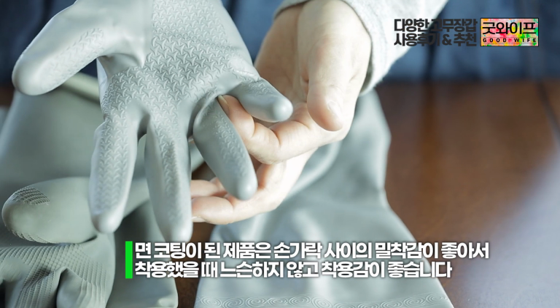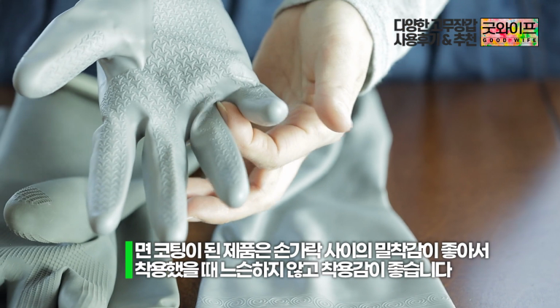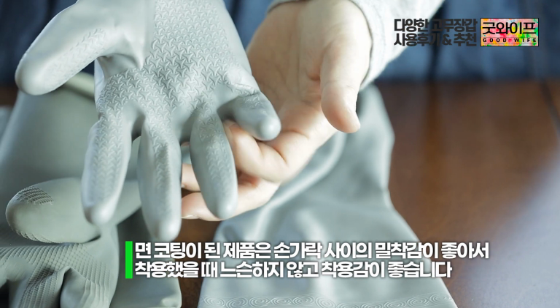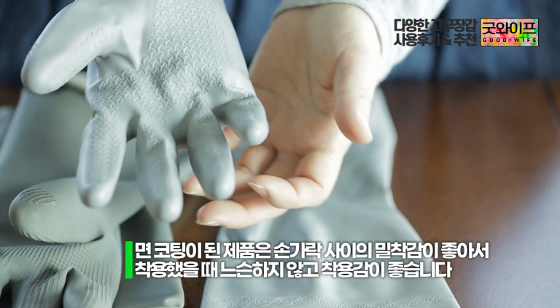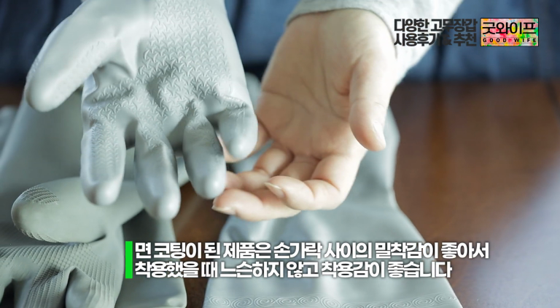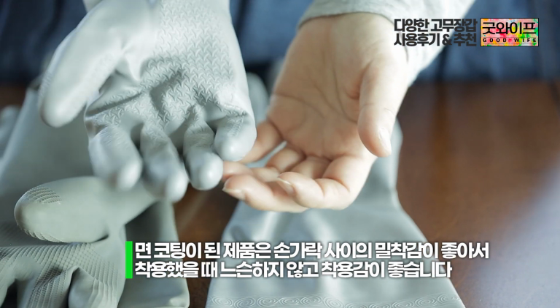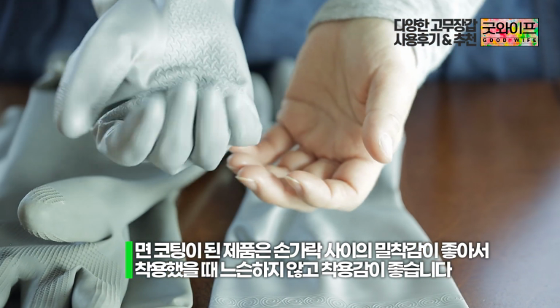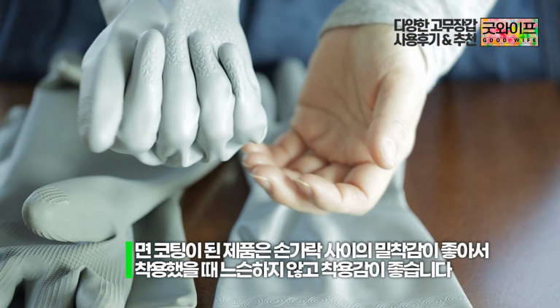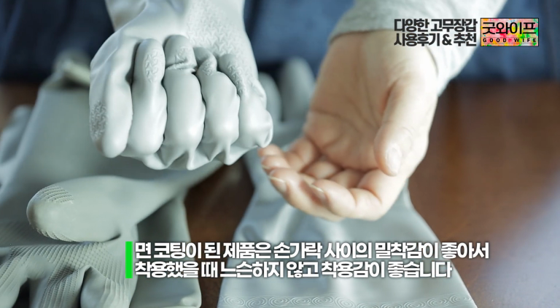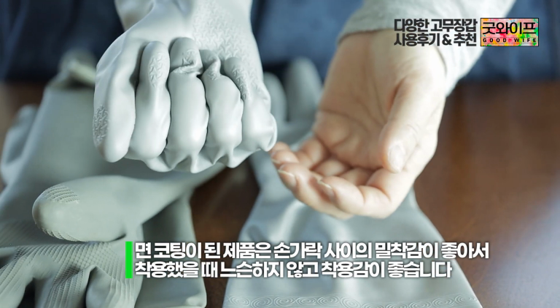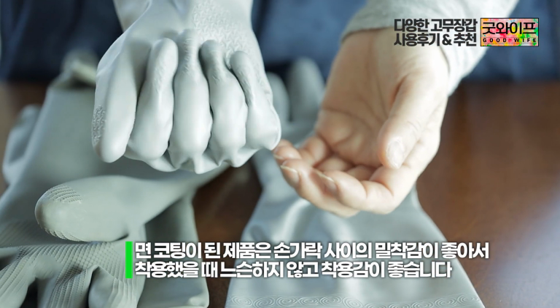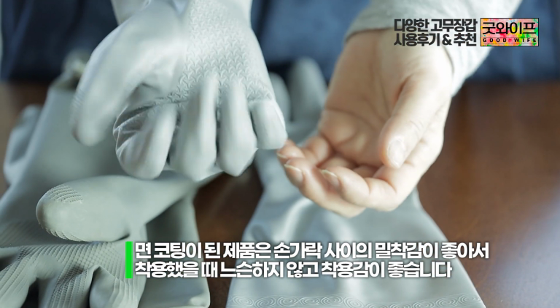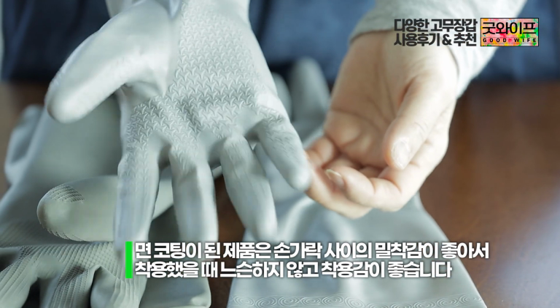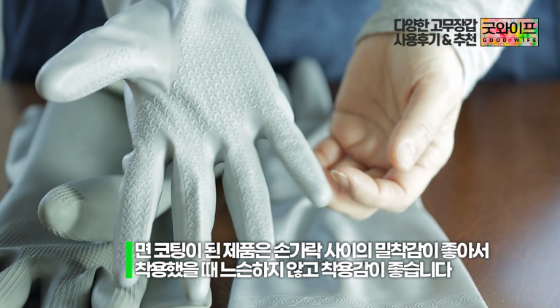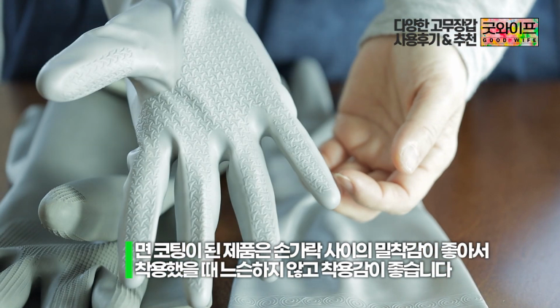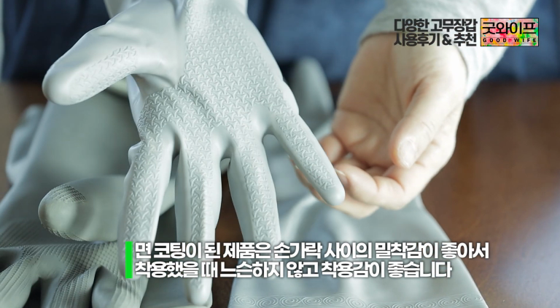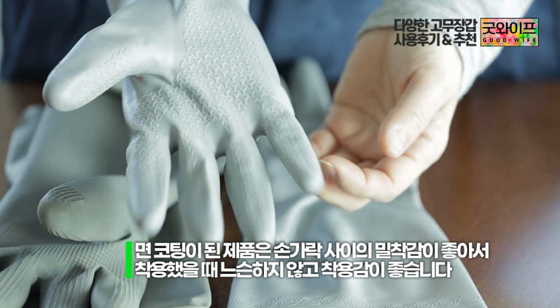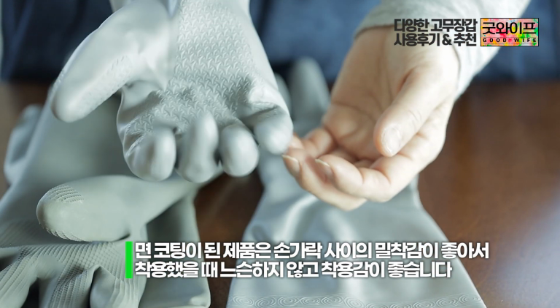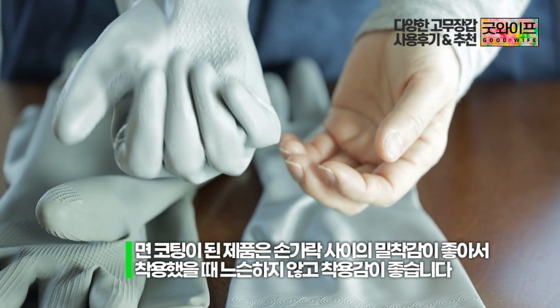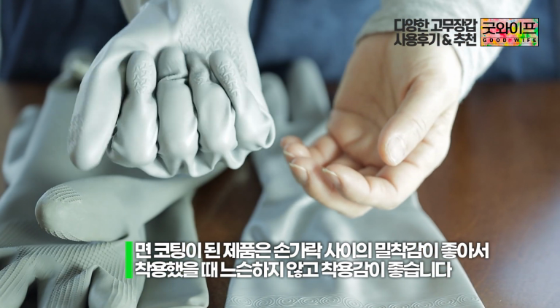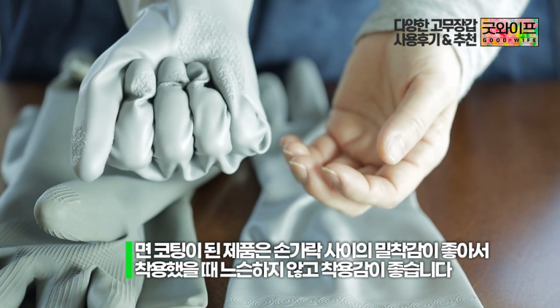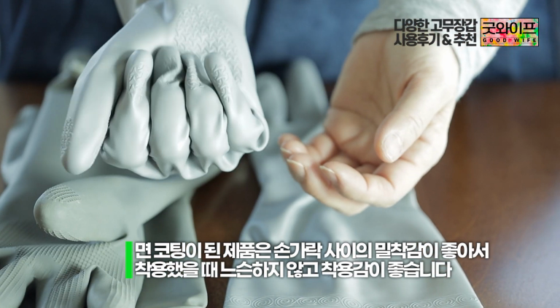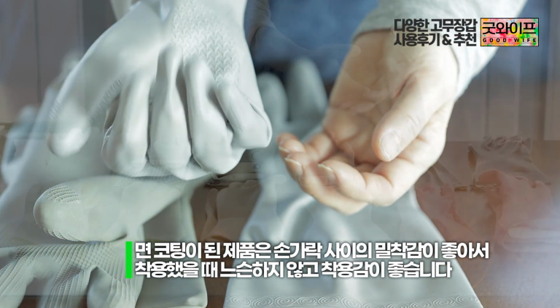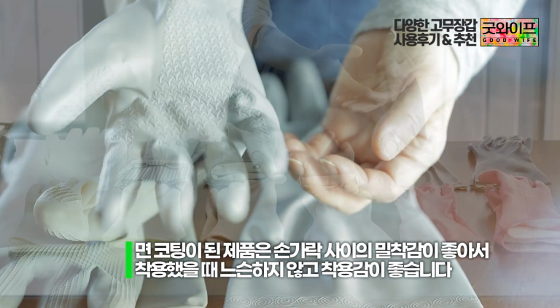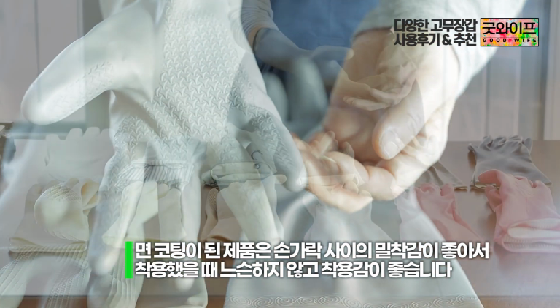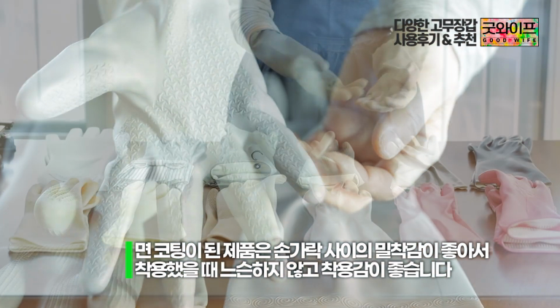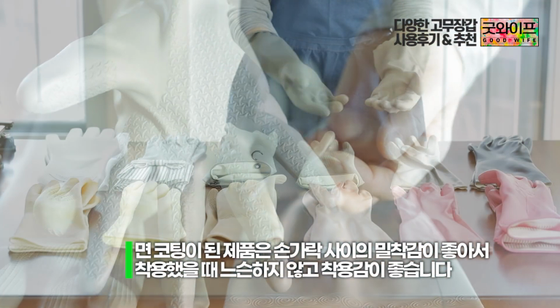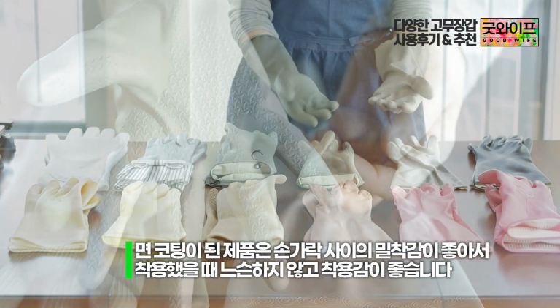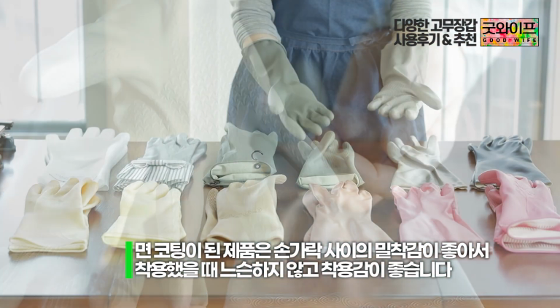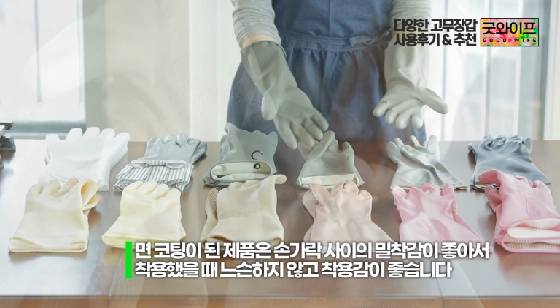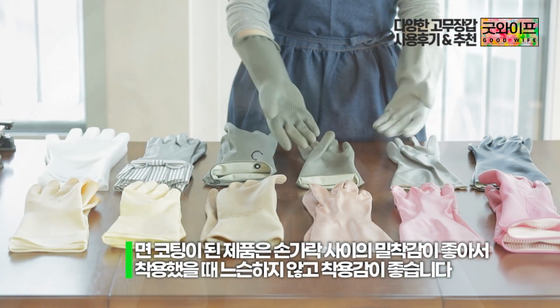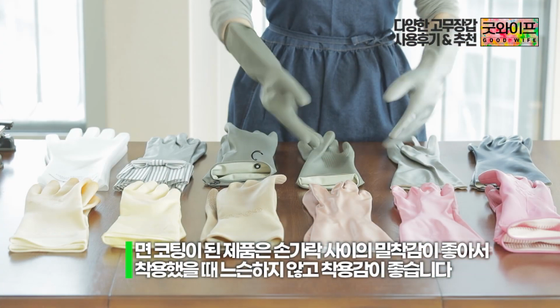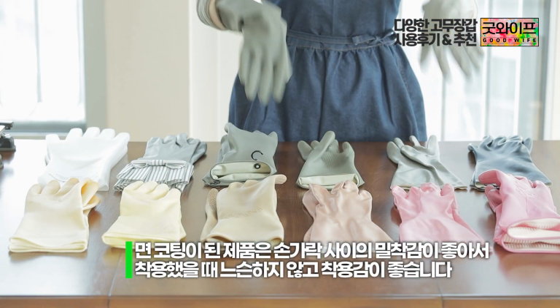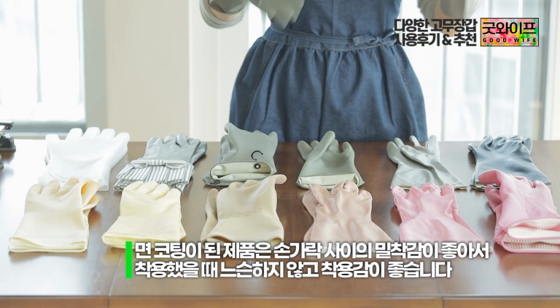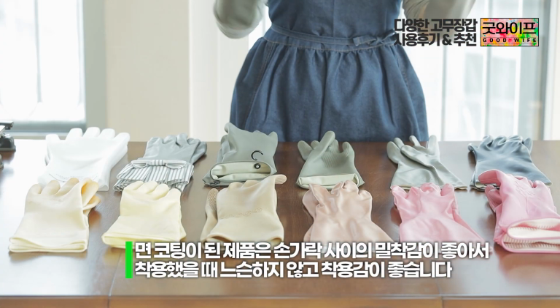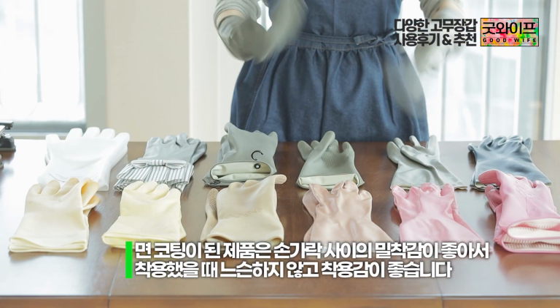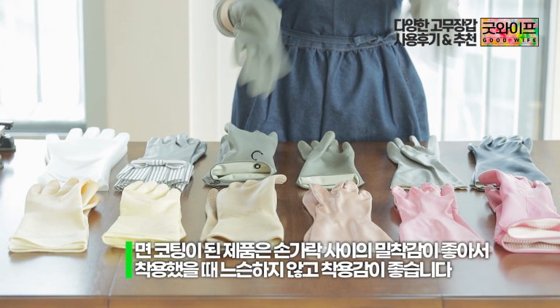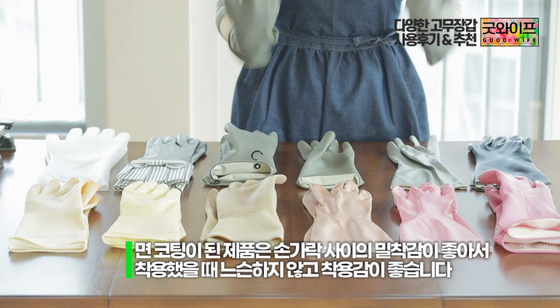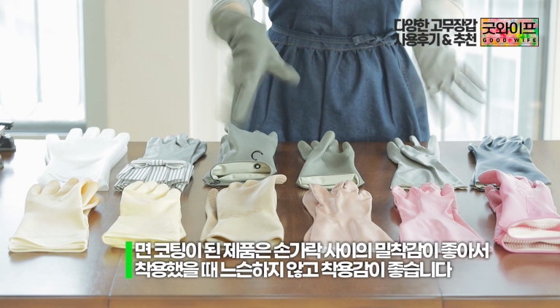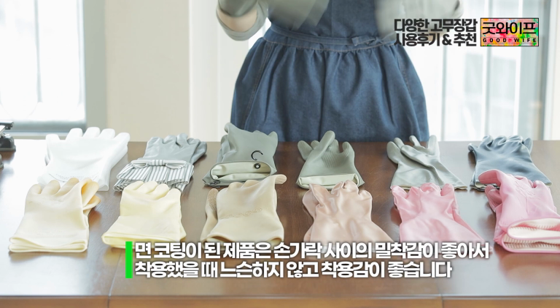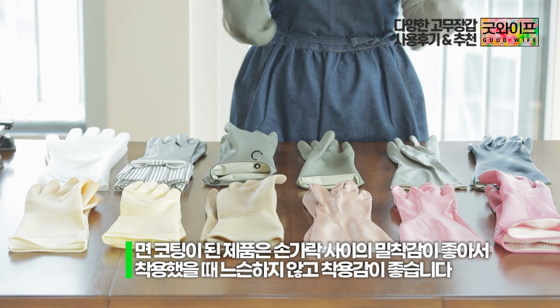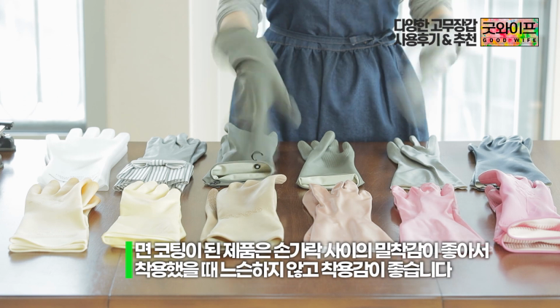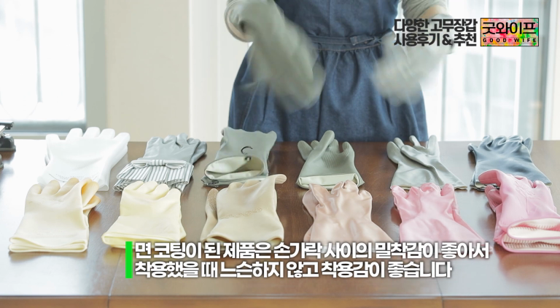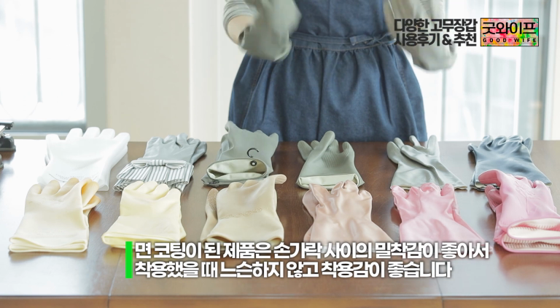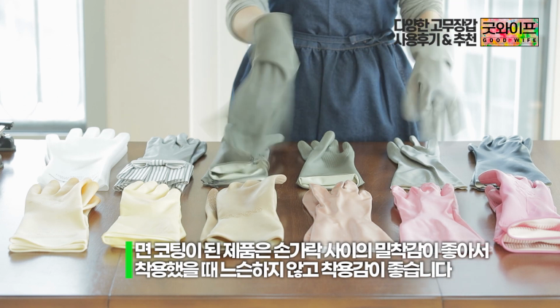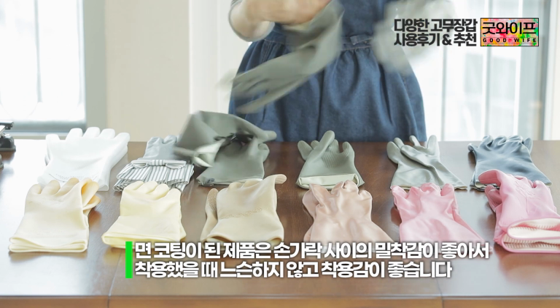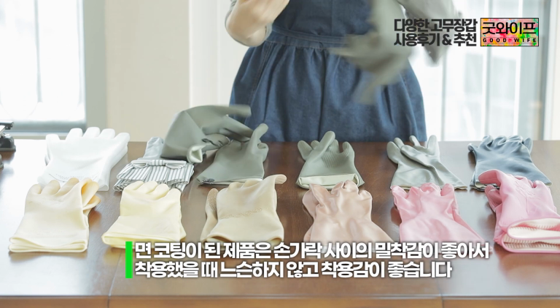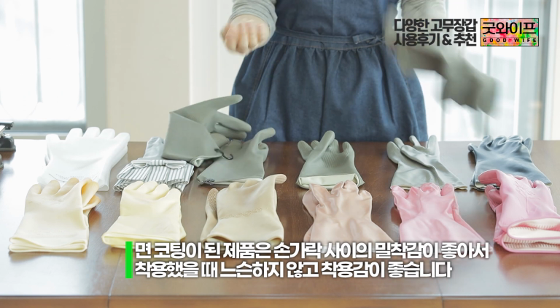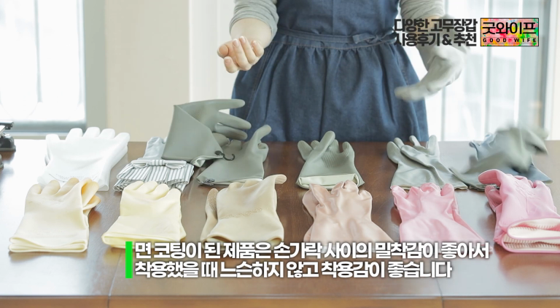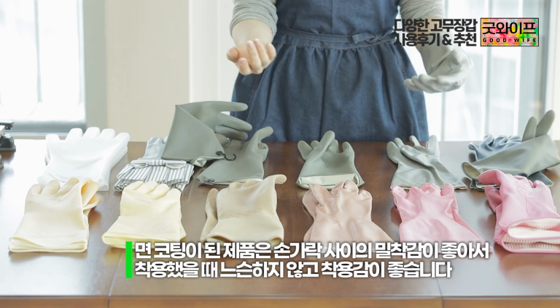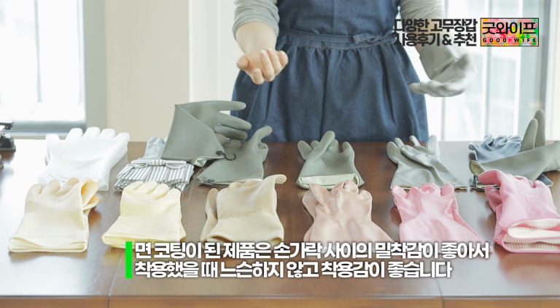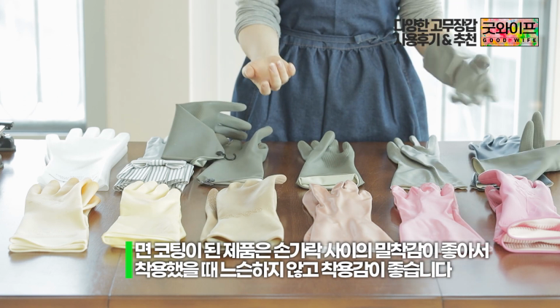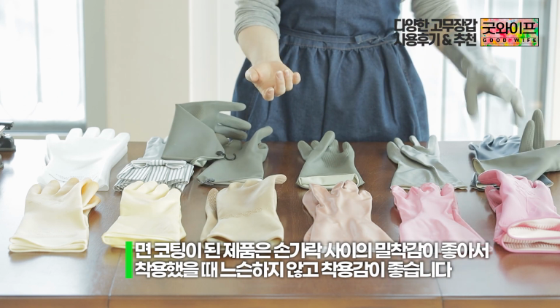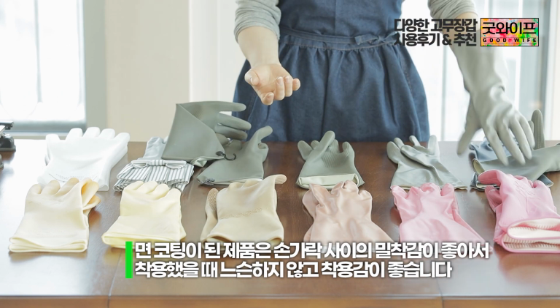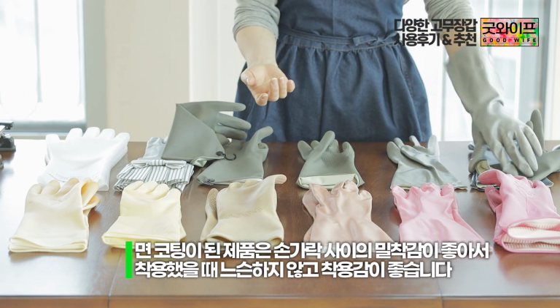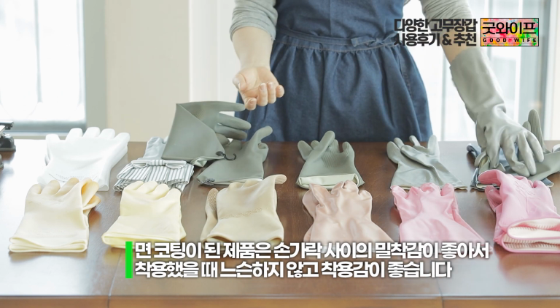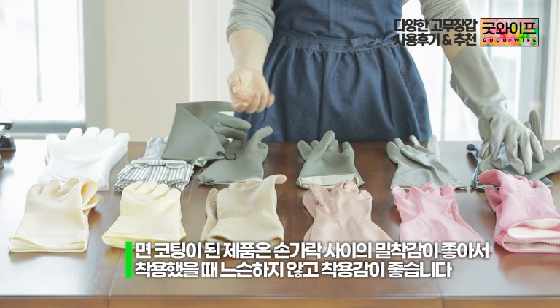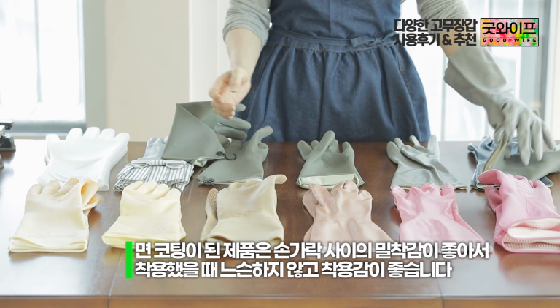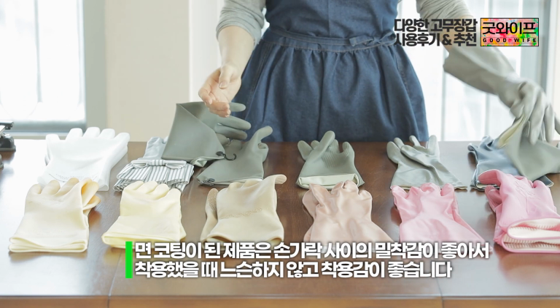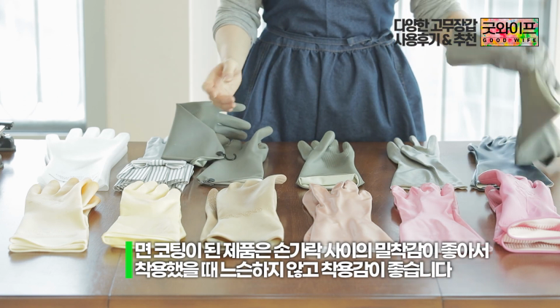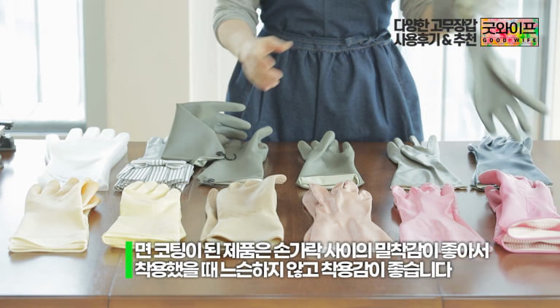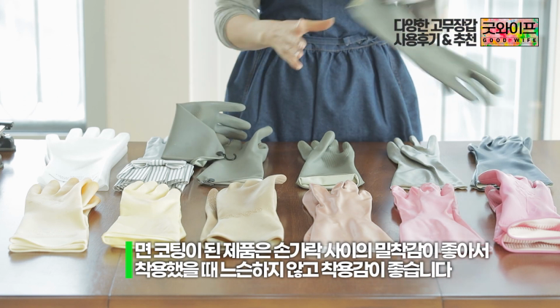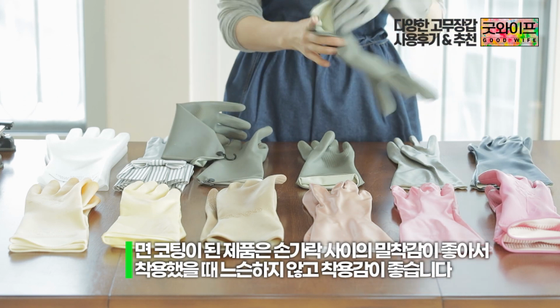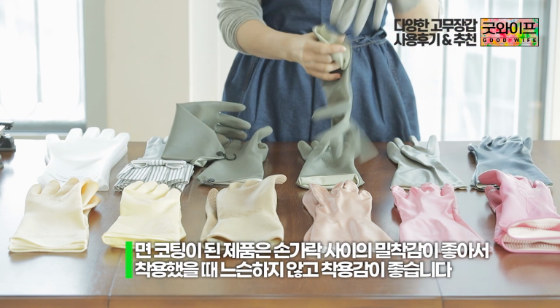Overall it feels good and happy to use. However, the inside part is not easily visible when worn.